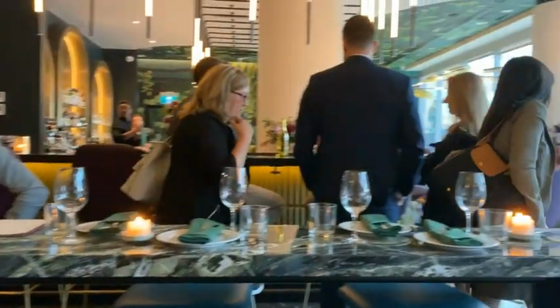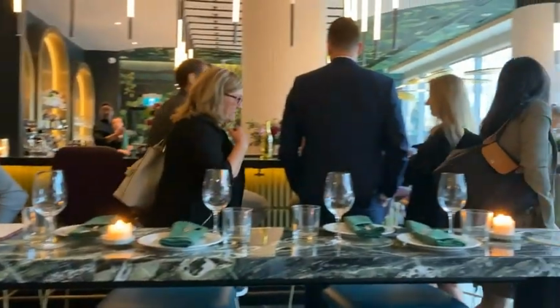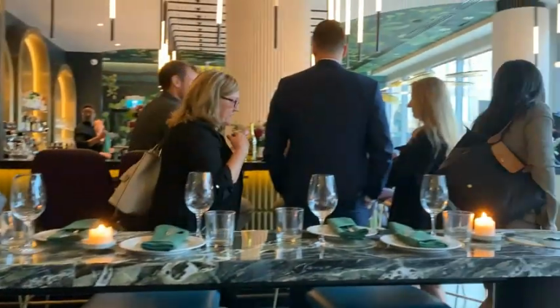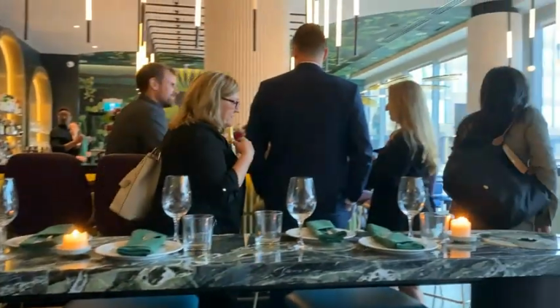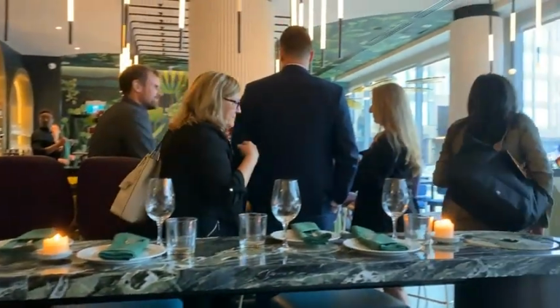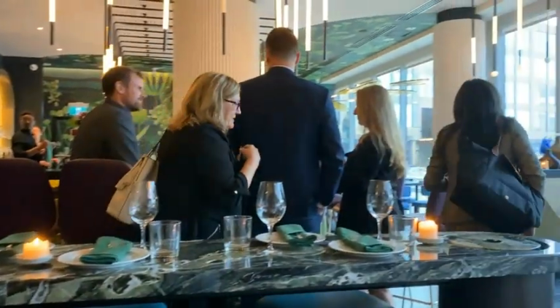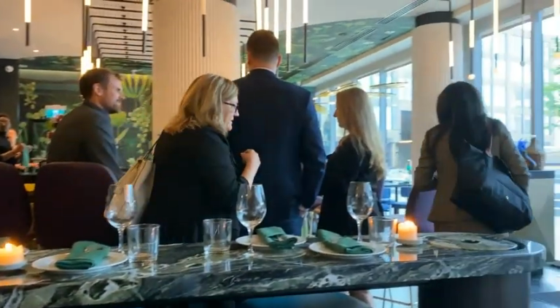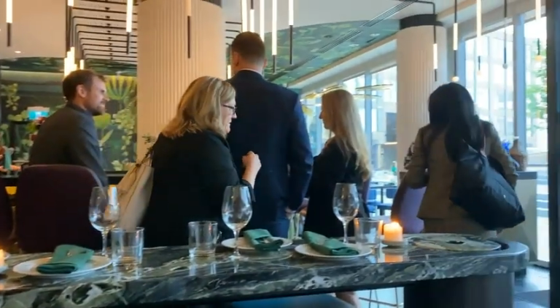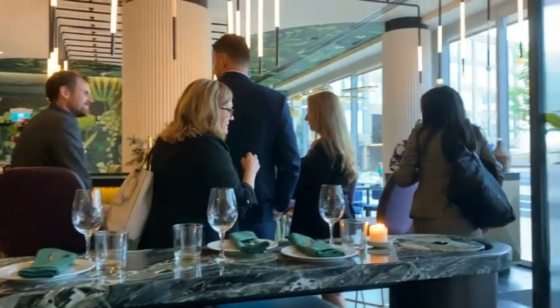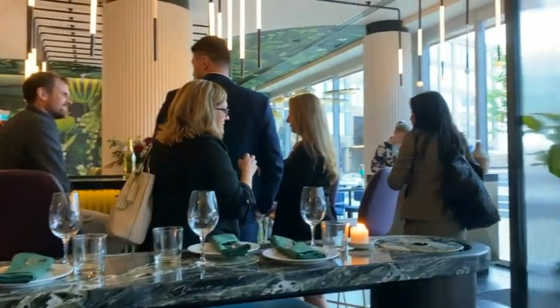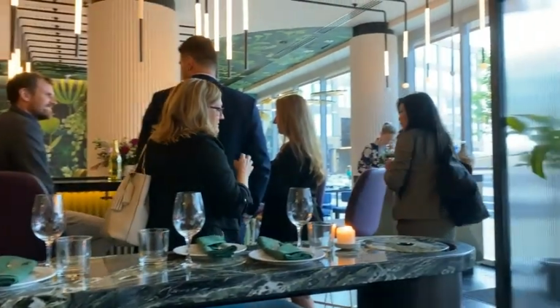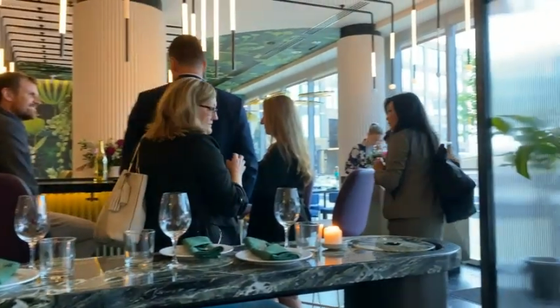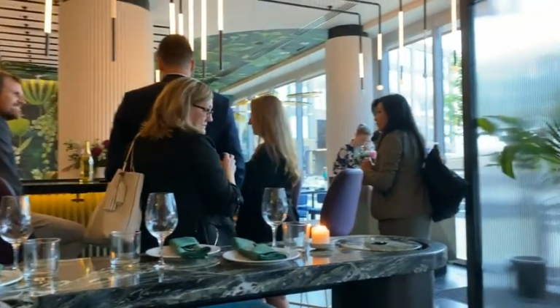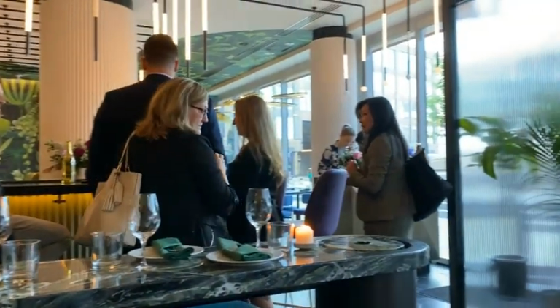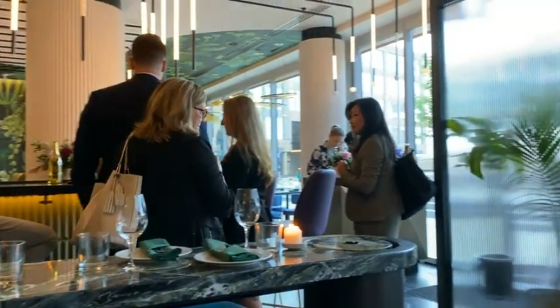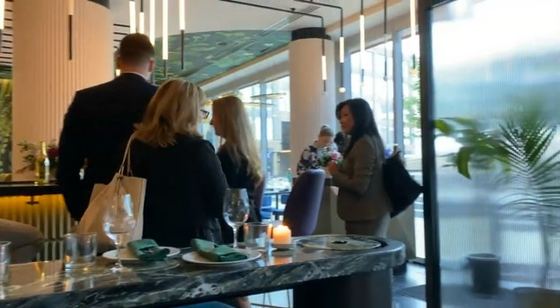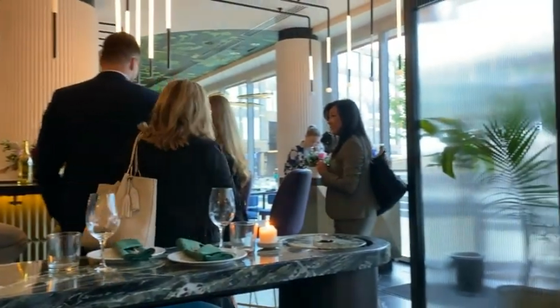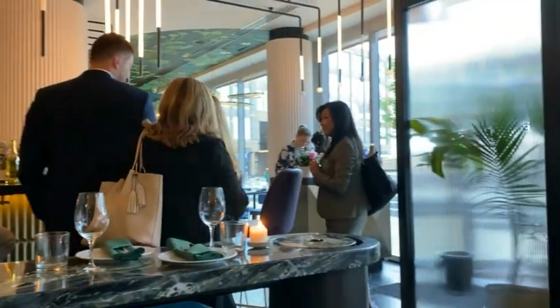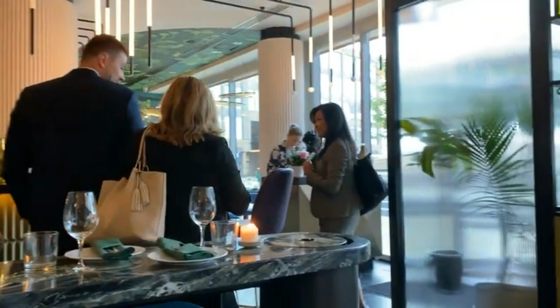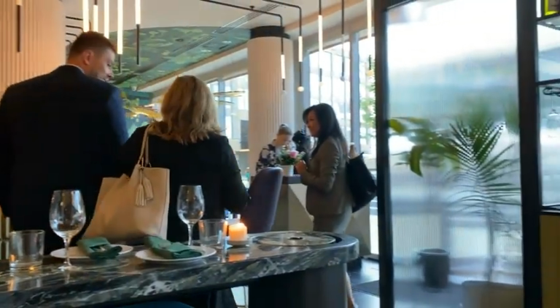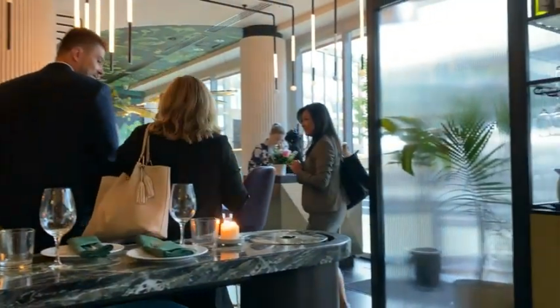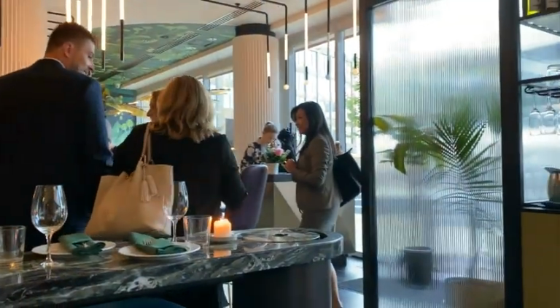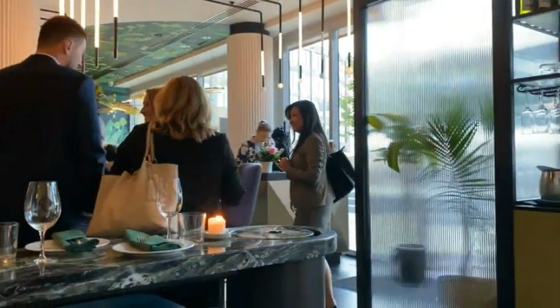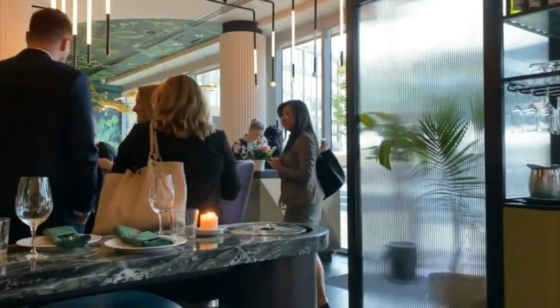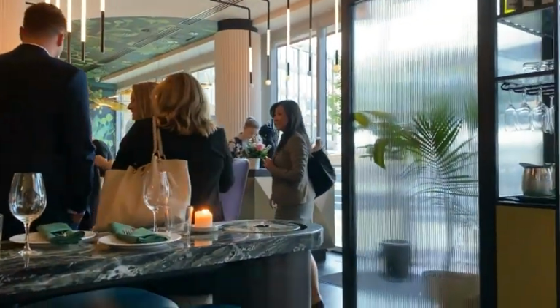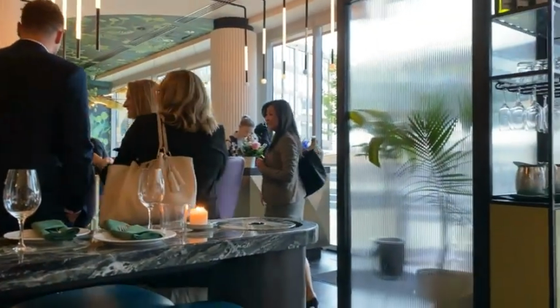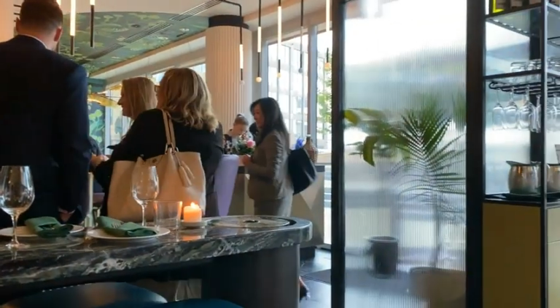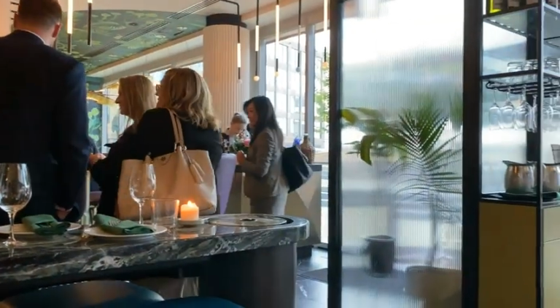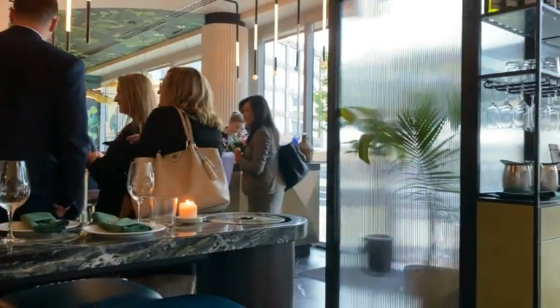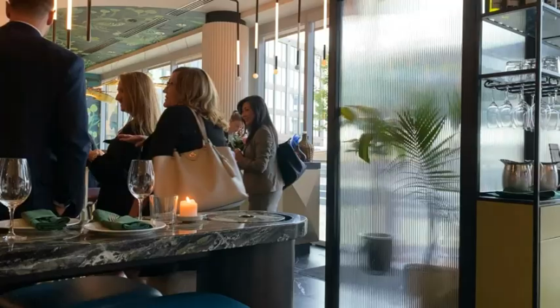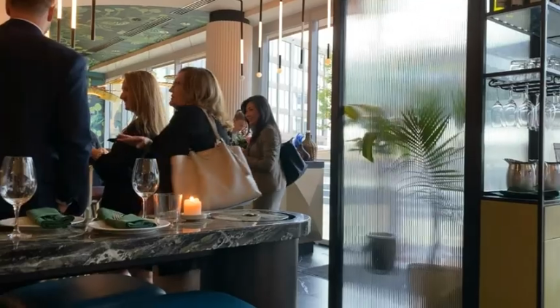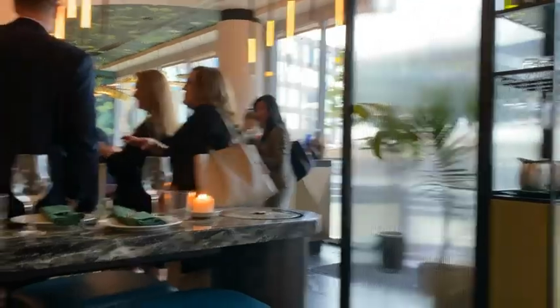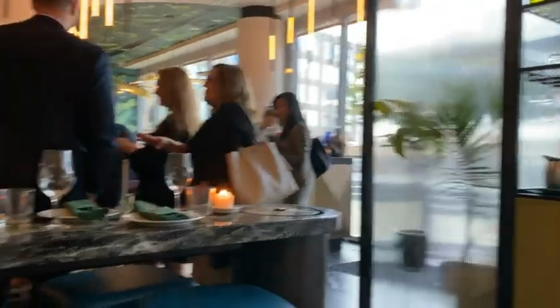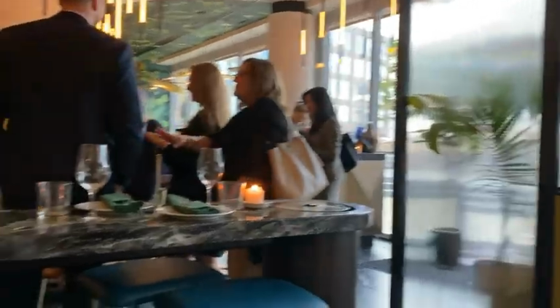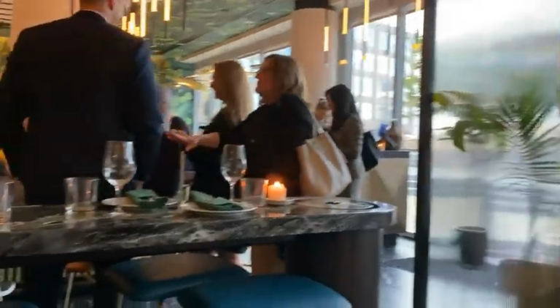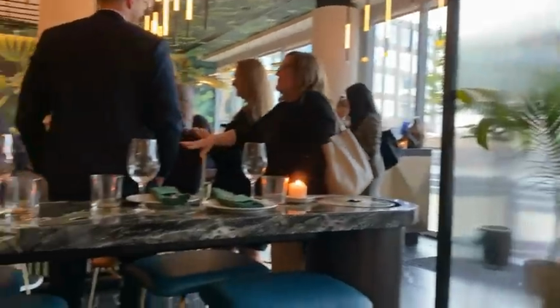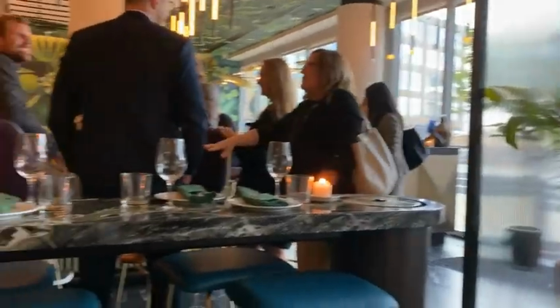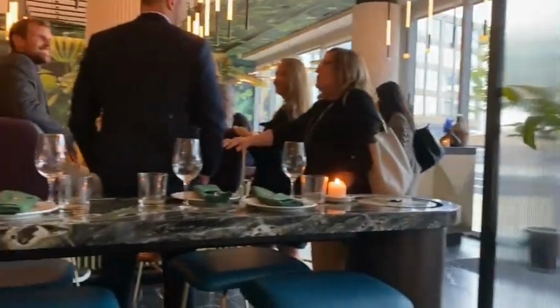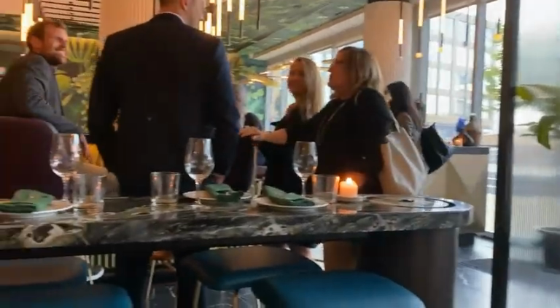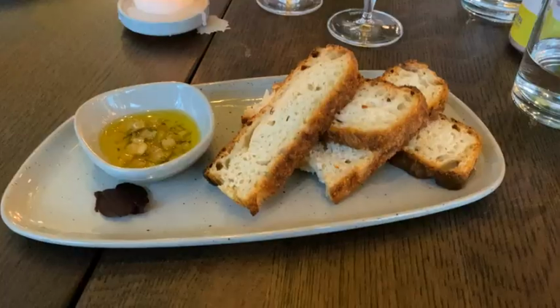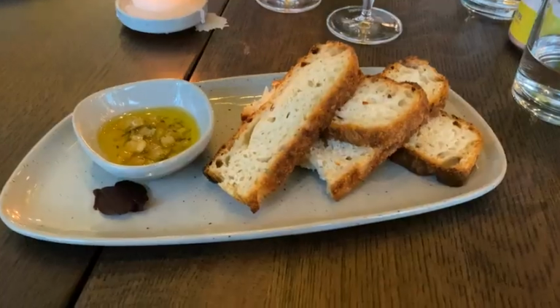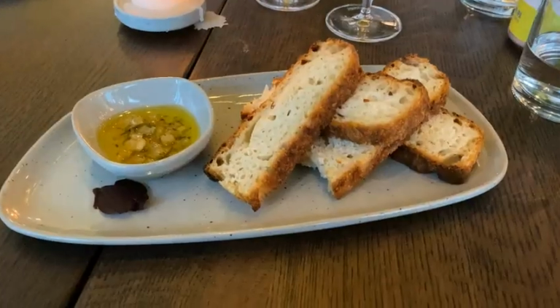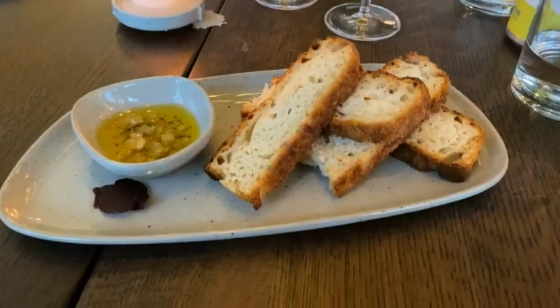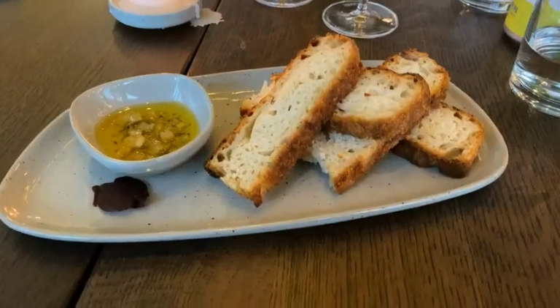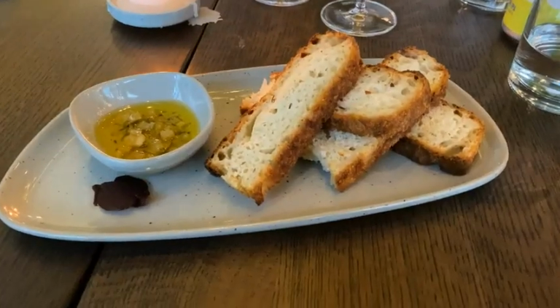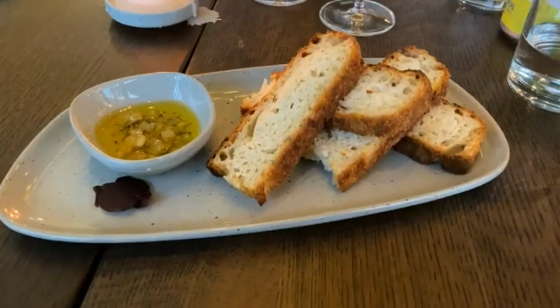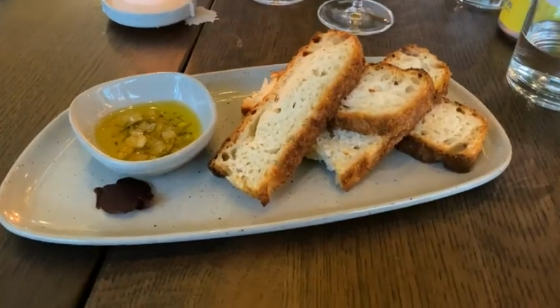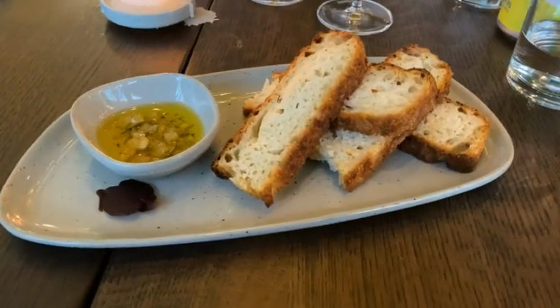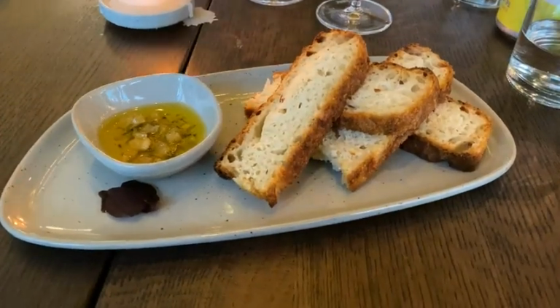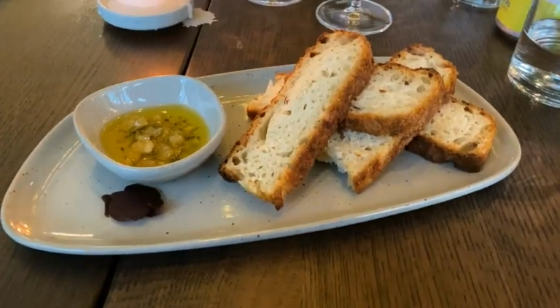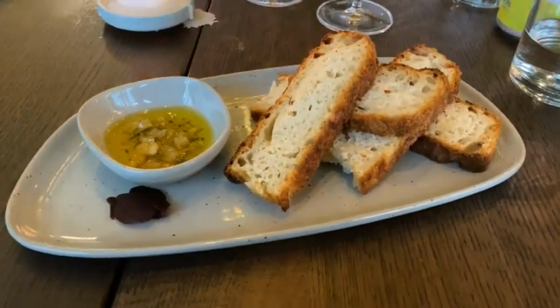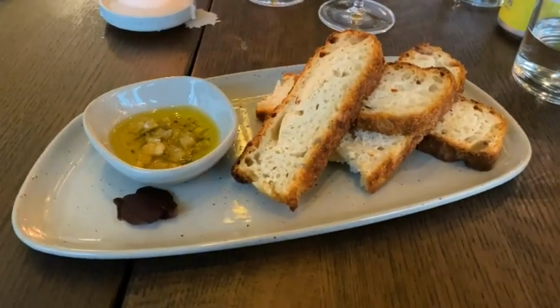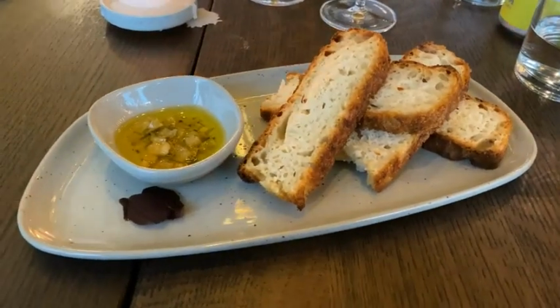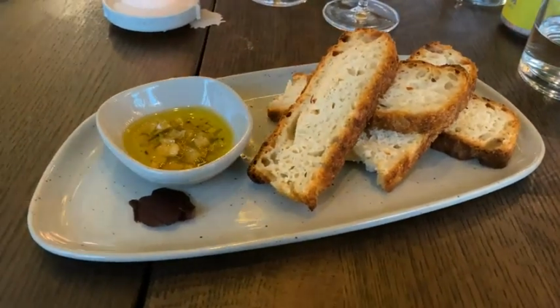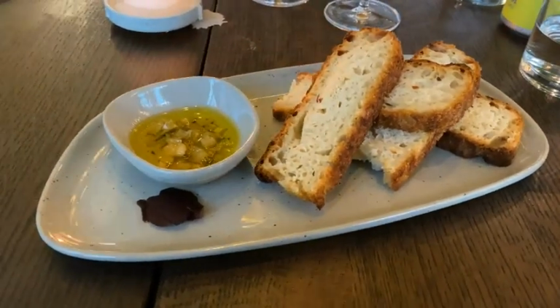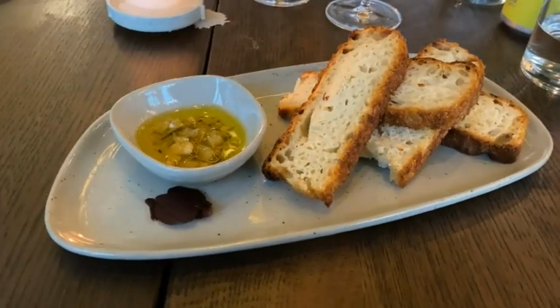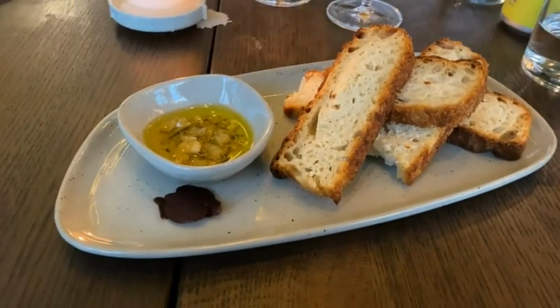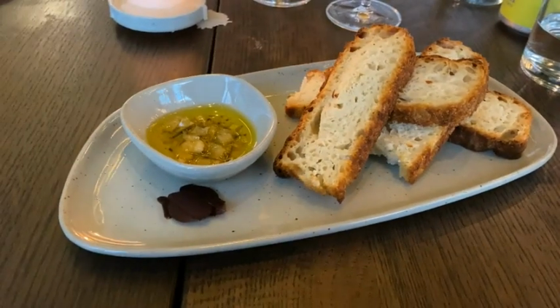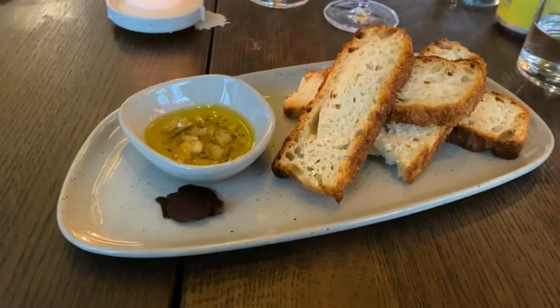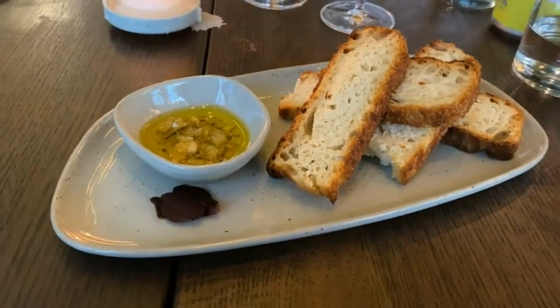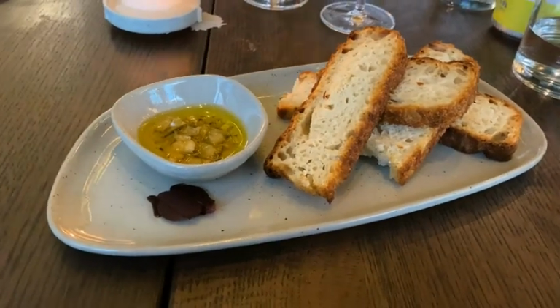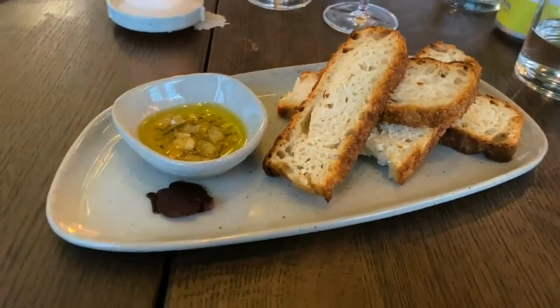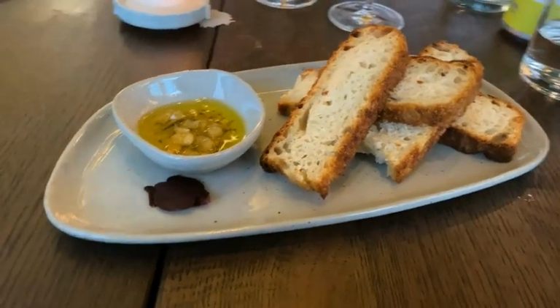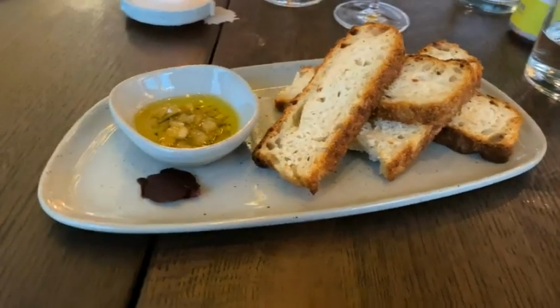Here is the decor — it's pretty. So this is the bread. I'm going to taste it and see how it is.